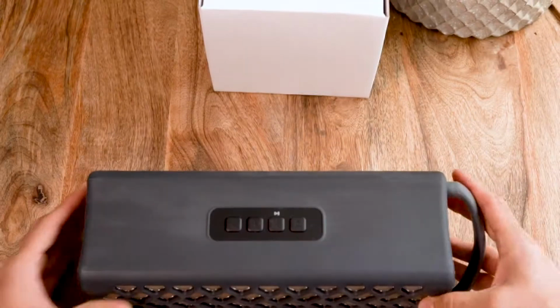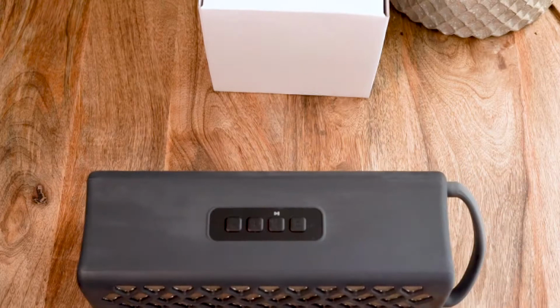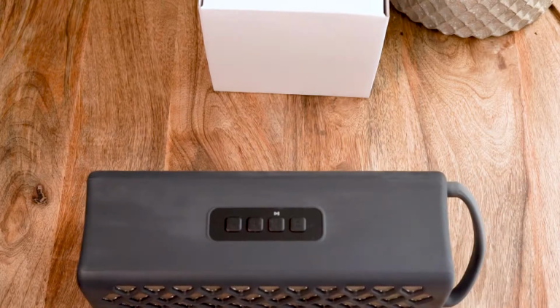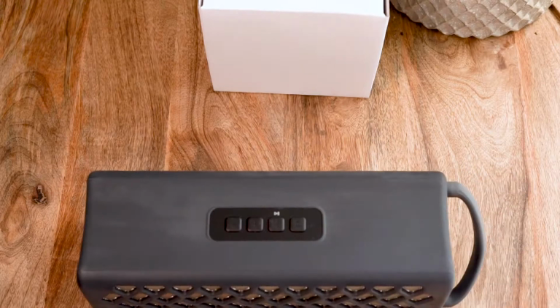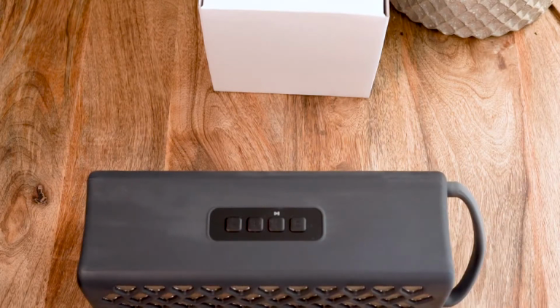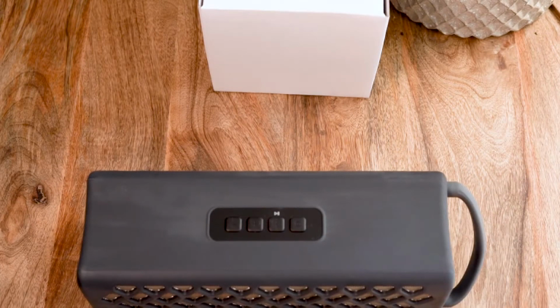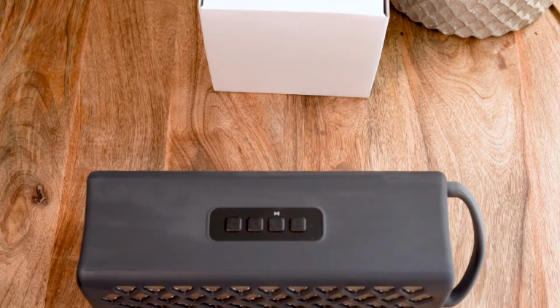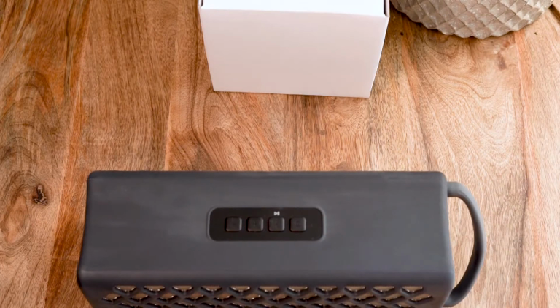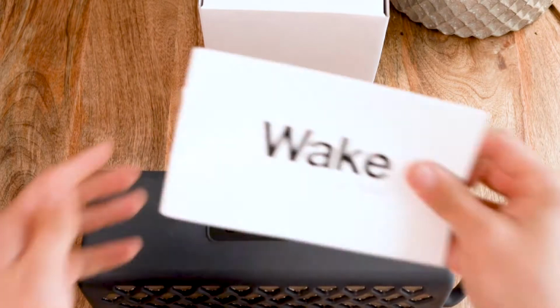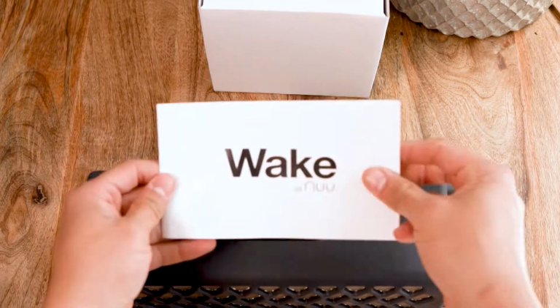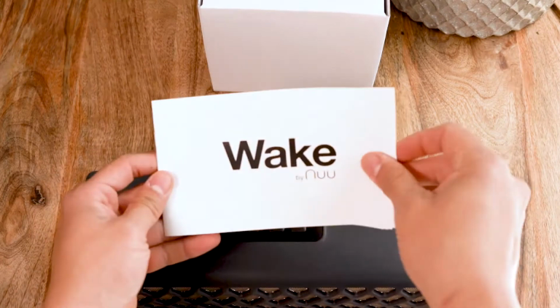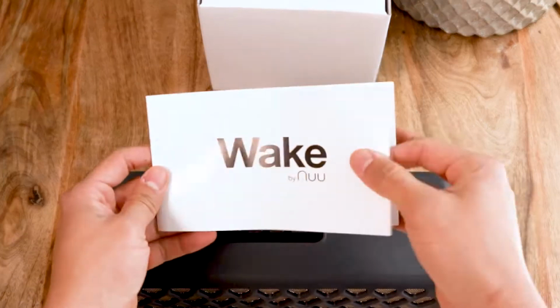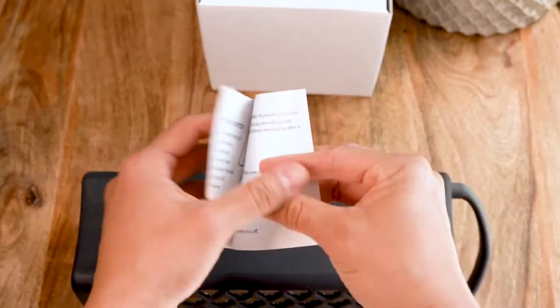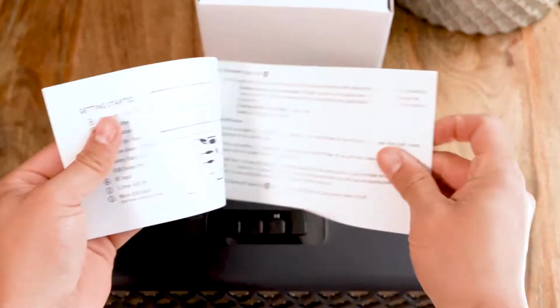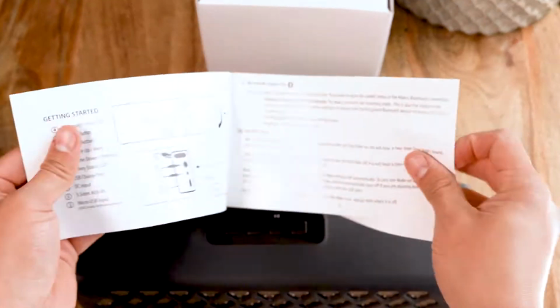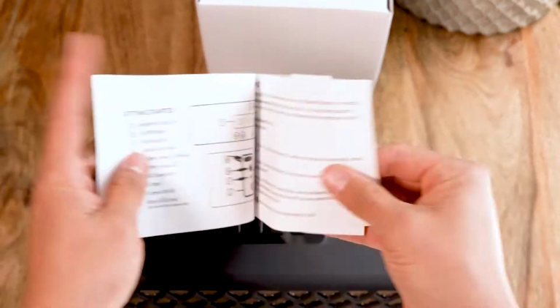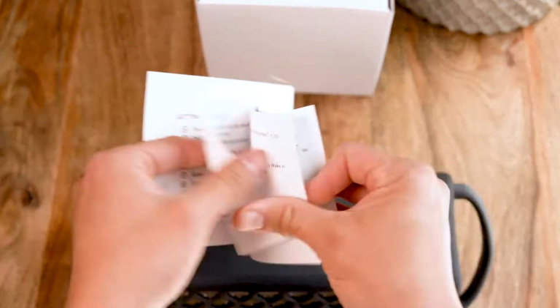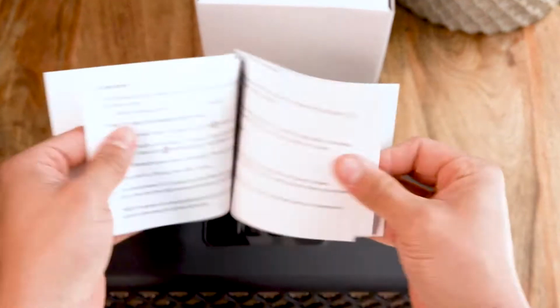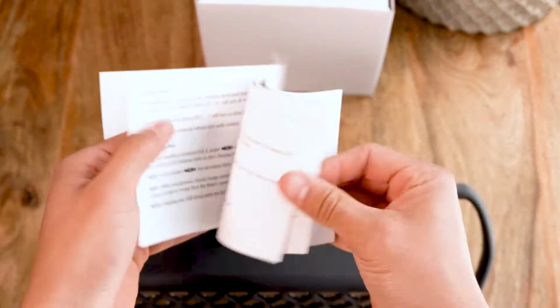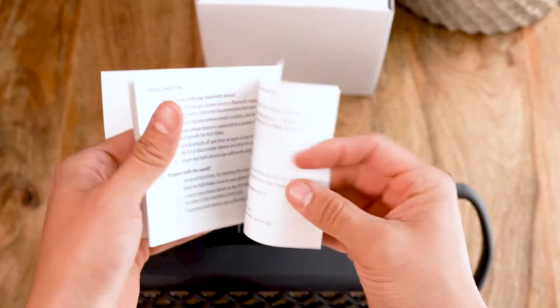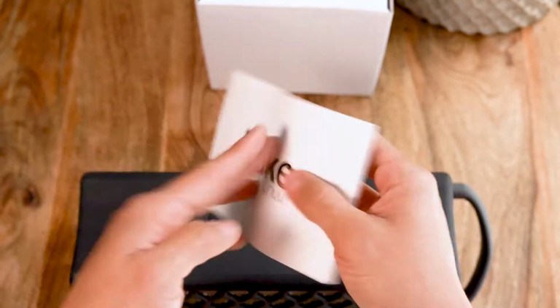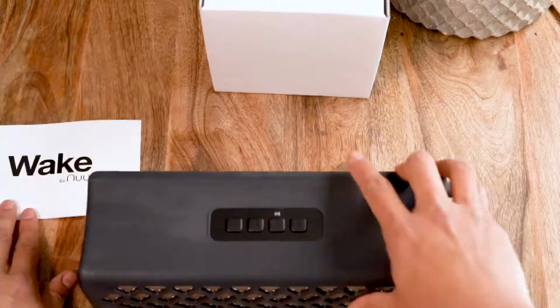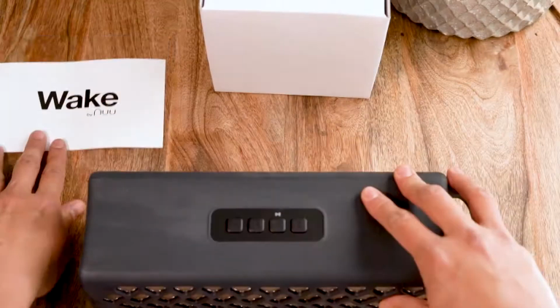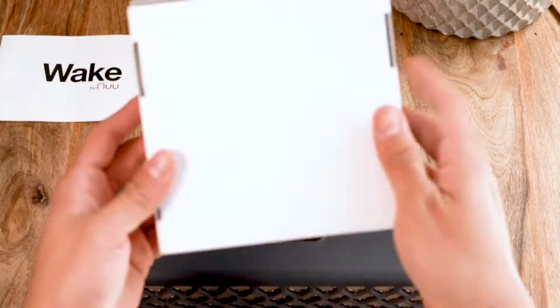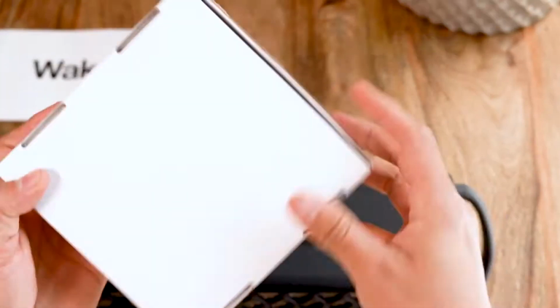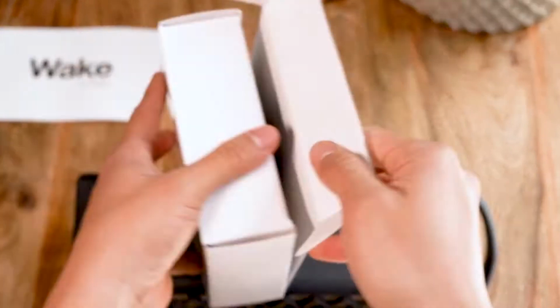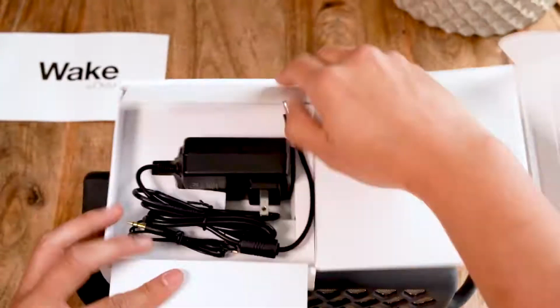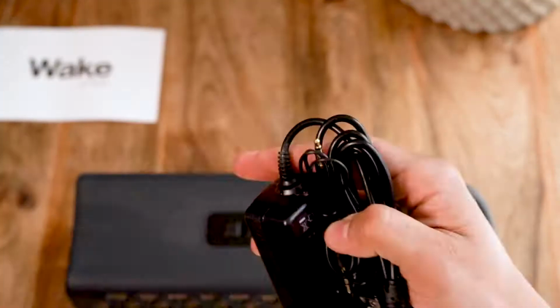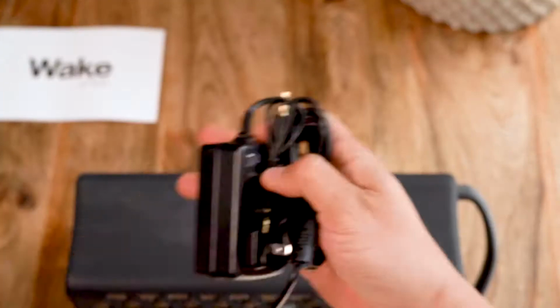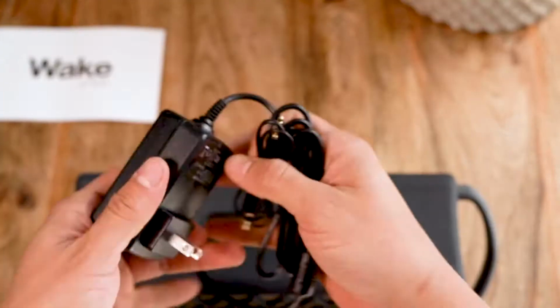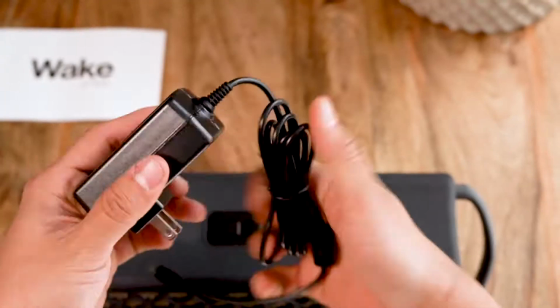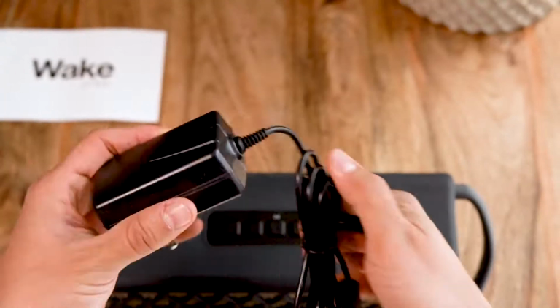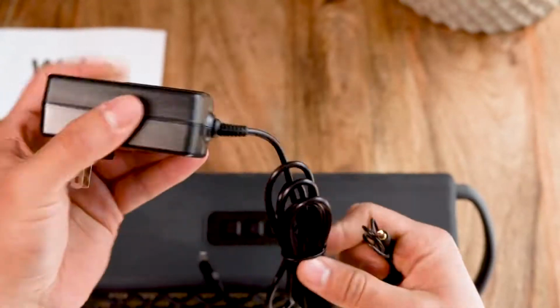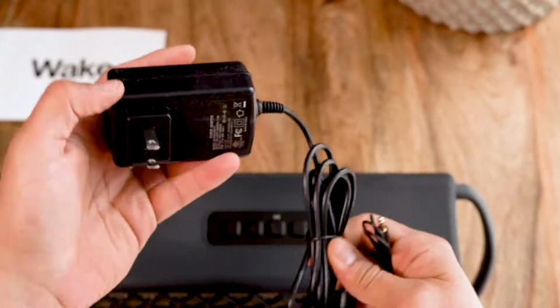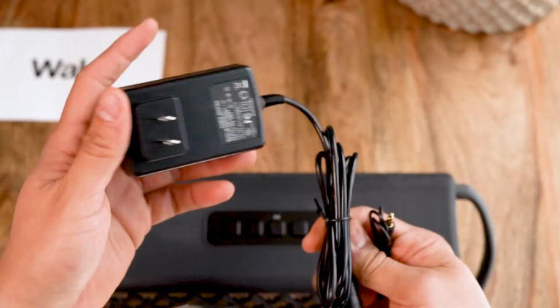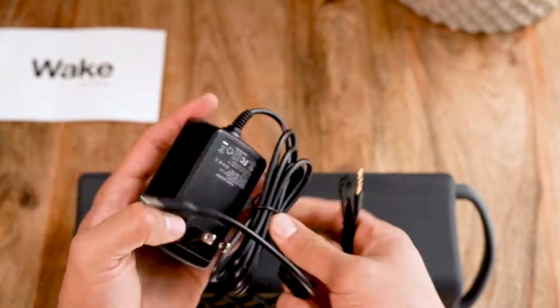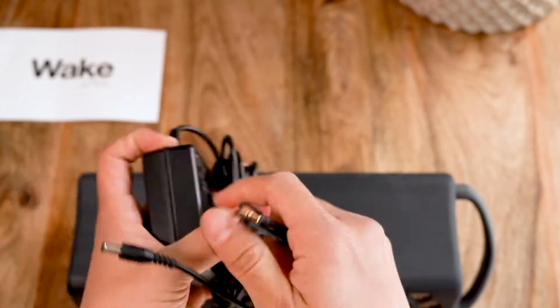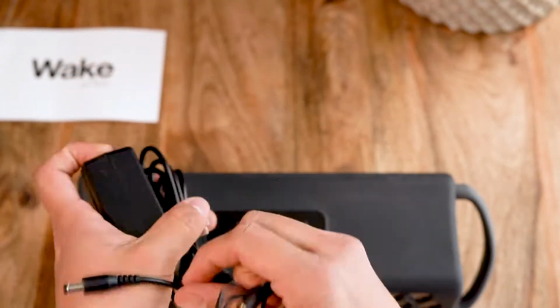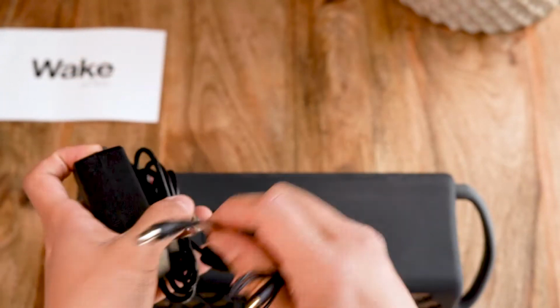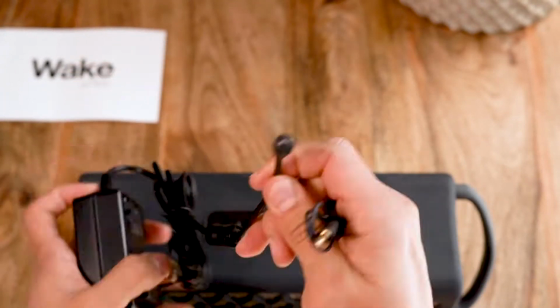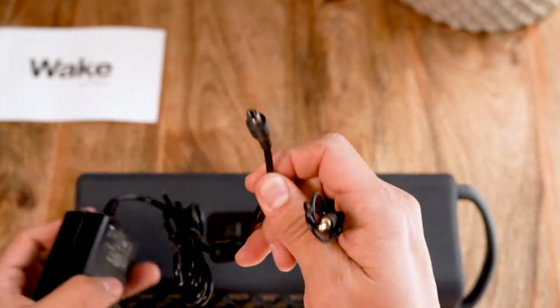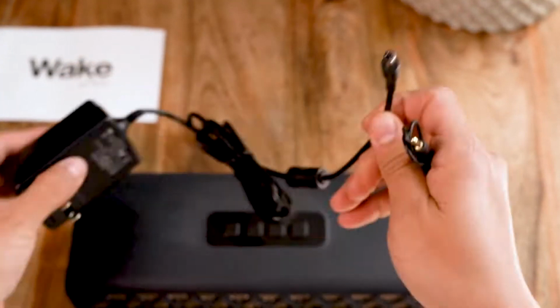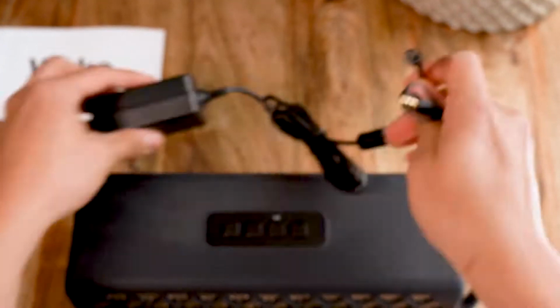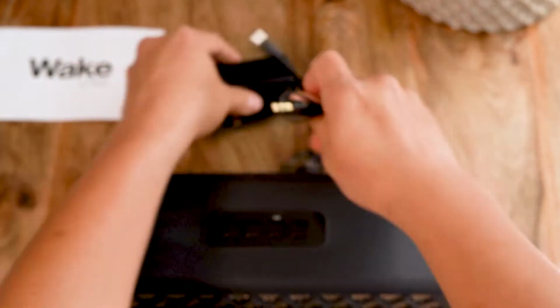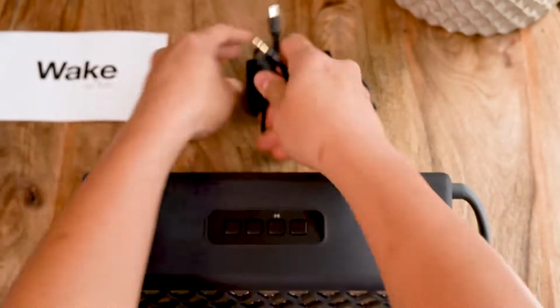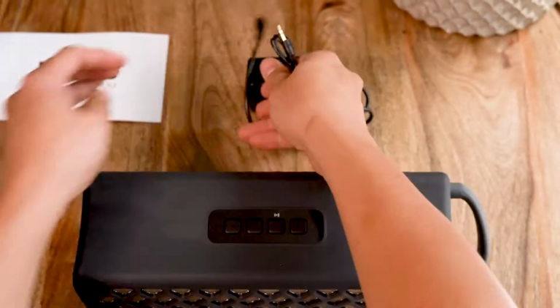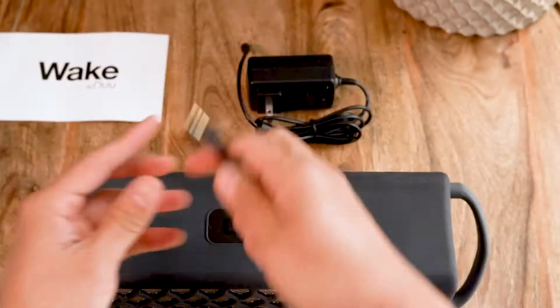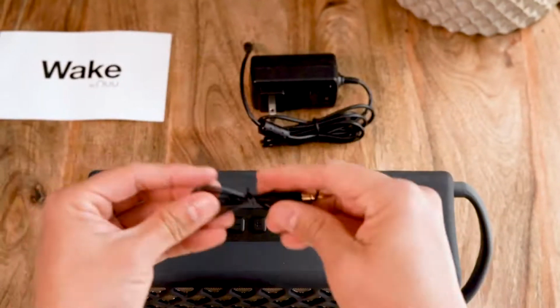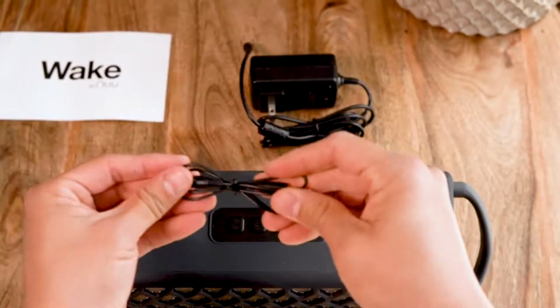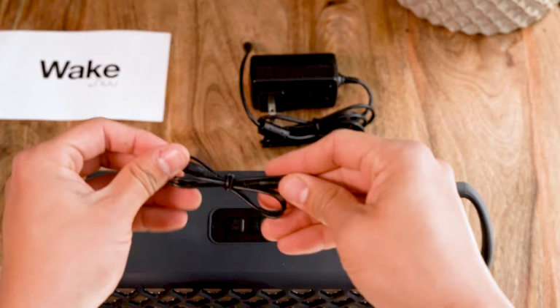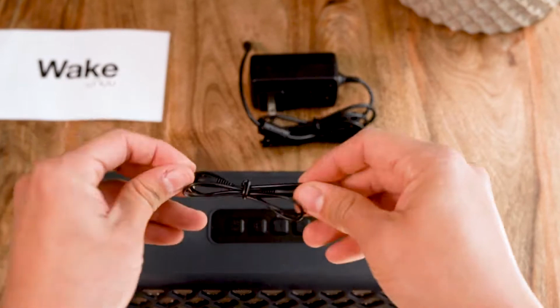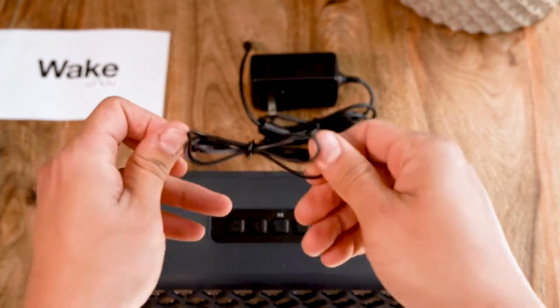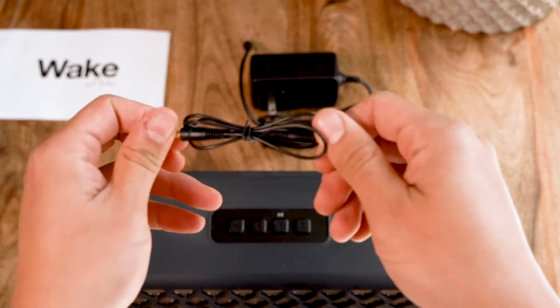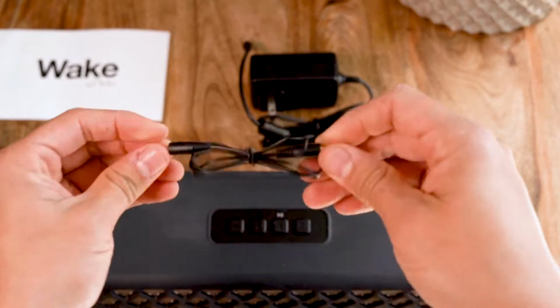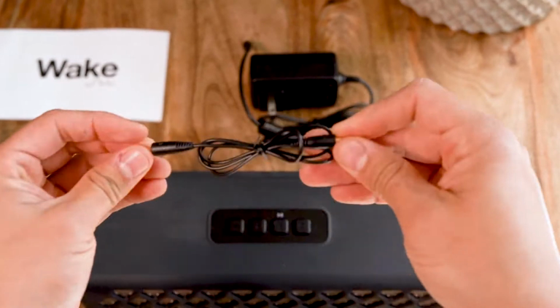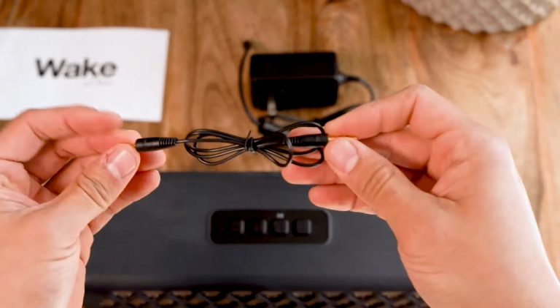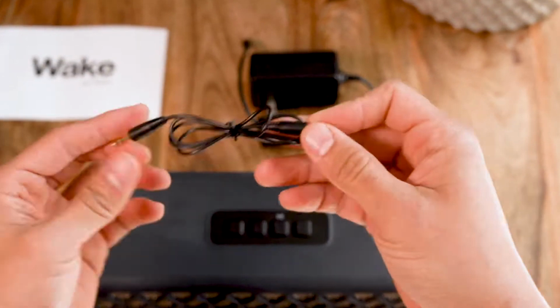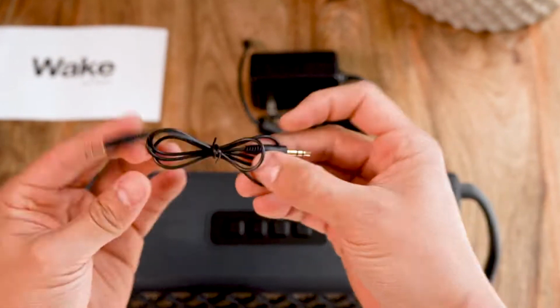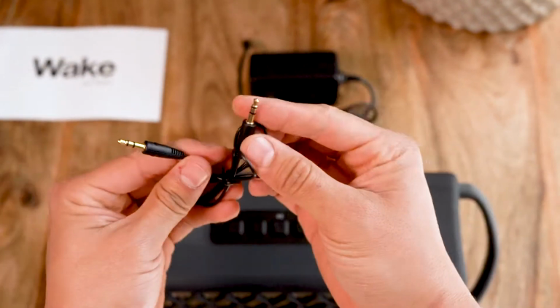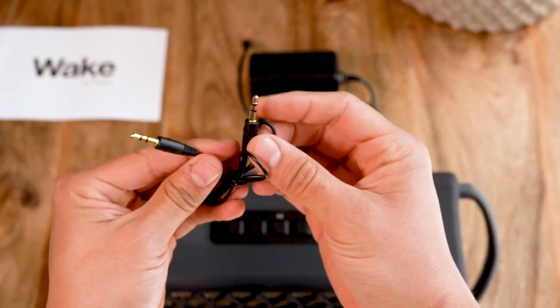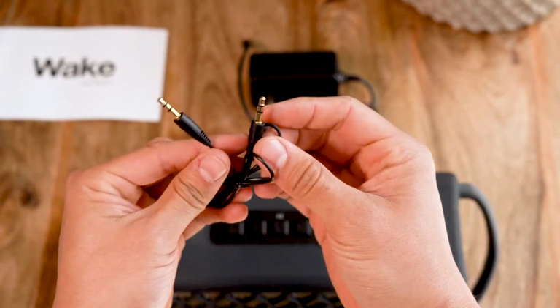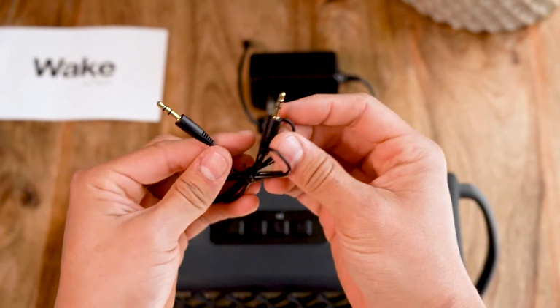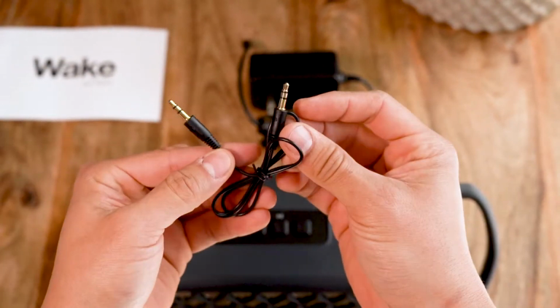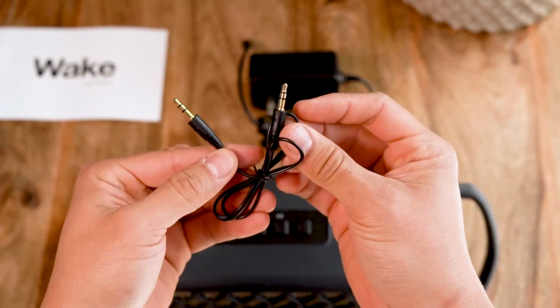The WAKE speaker comes with a manual, power cord, and aux cord.